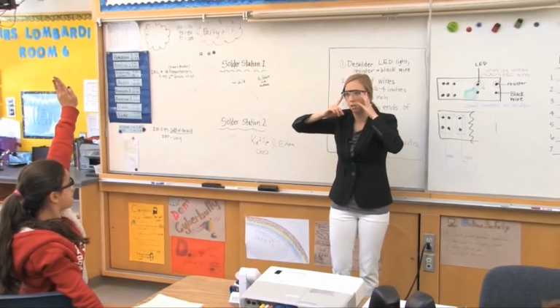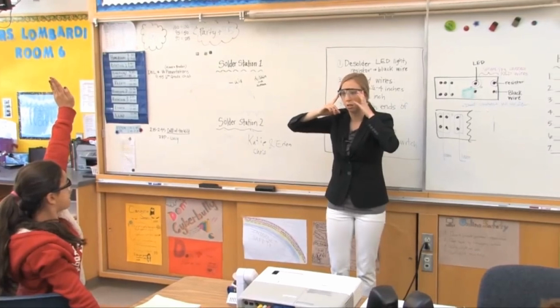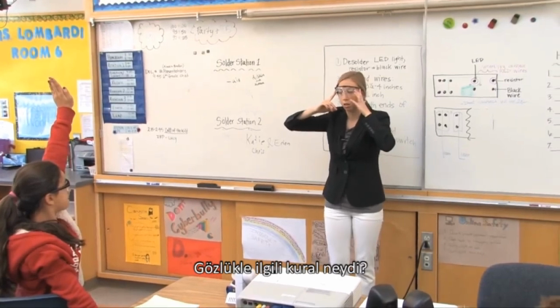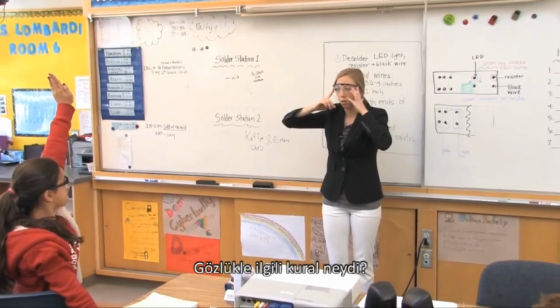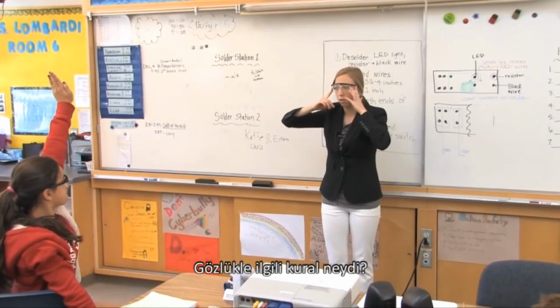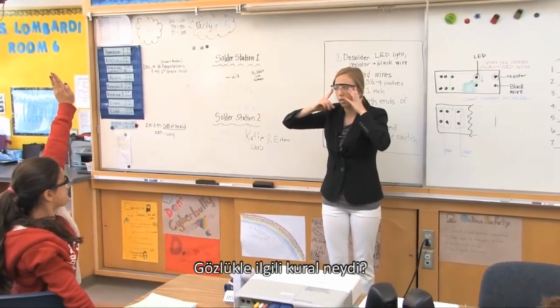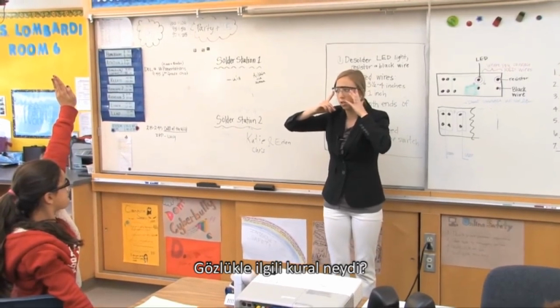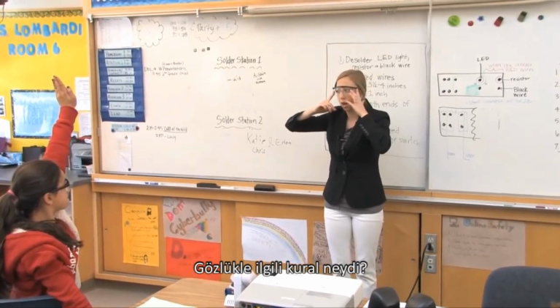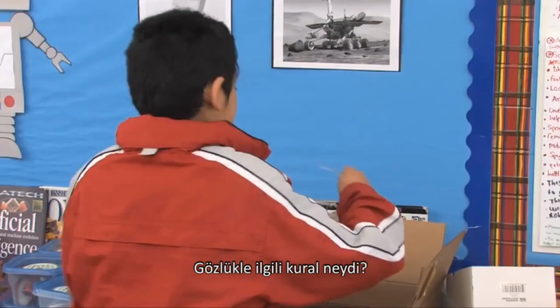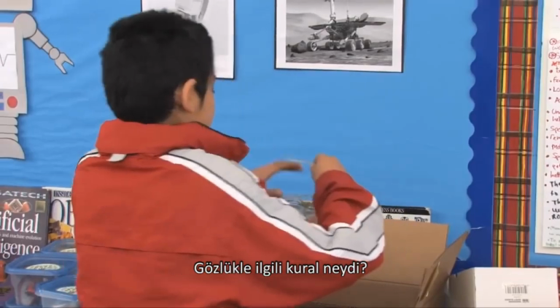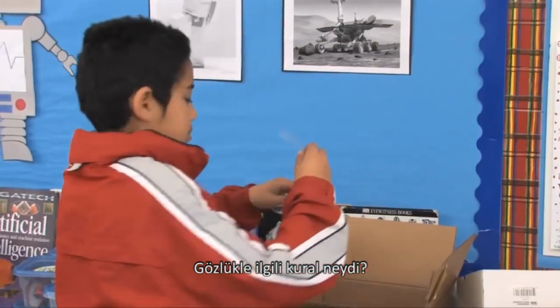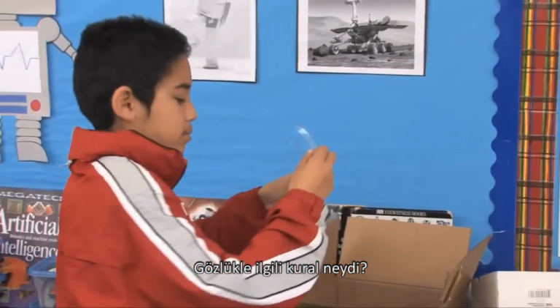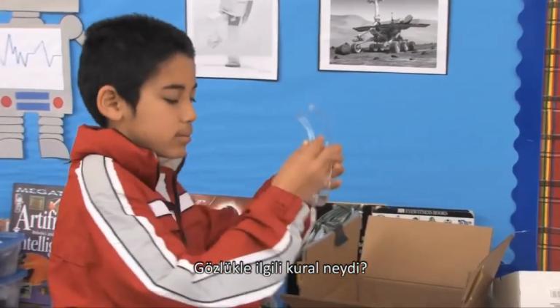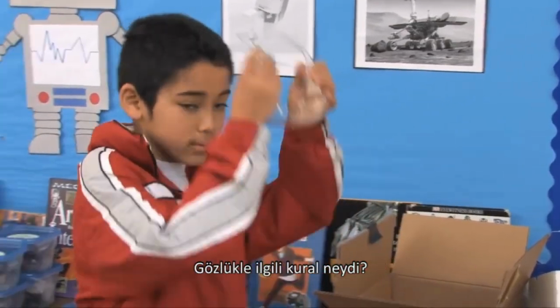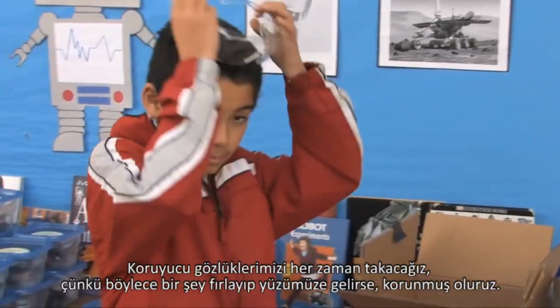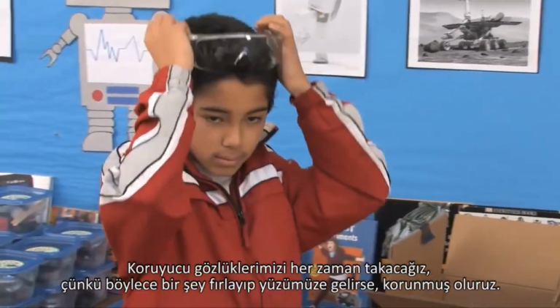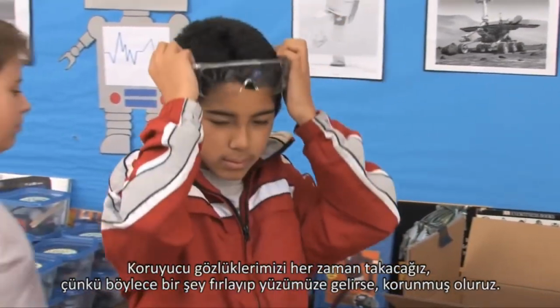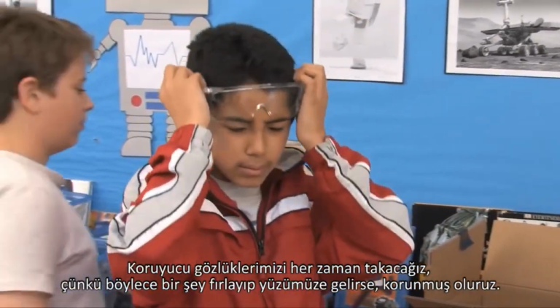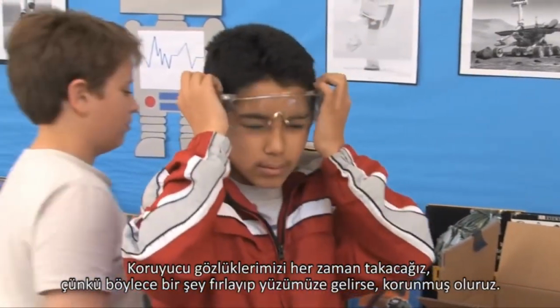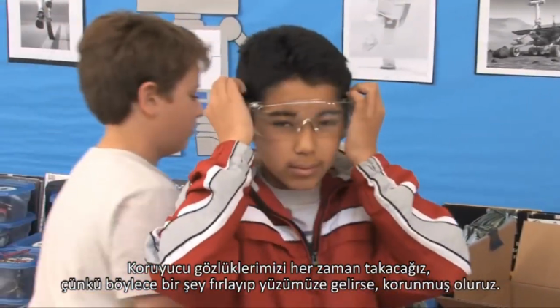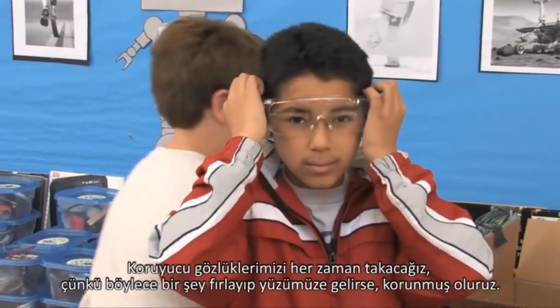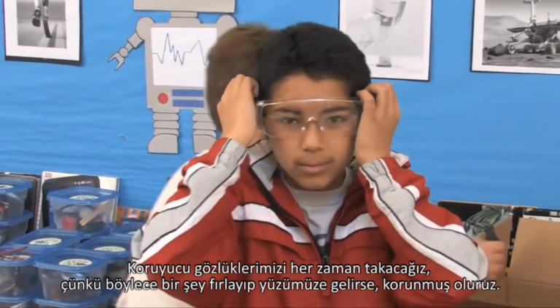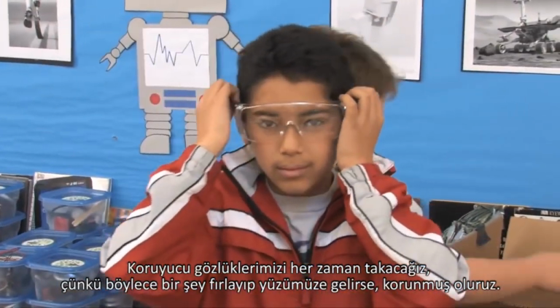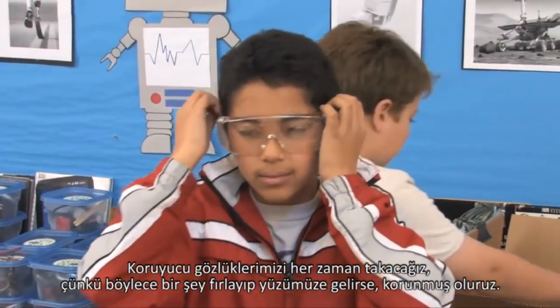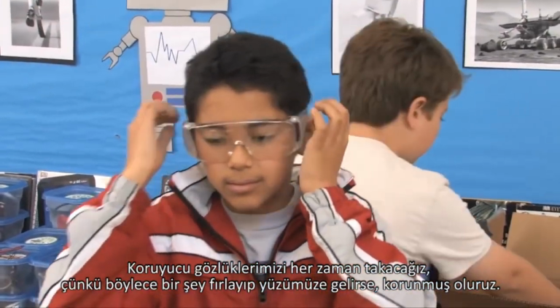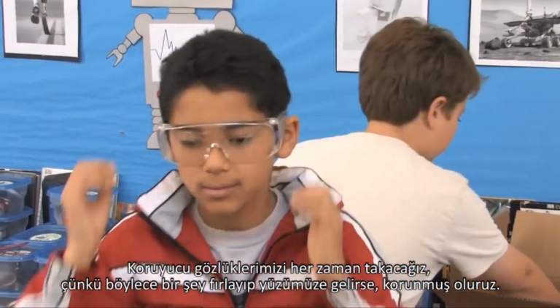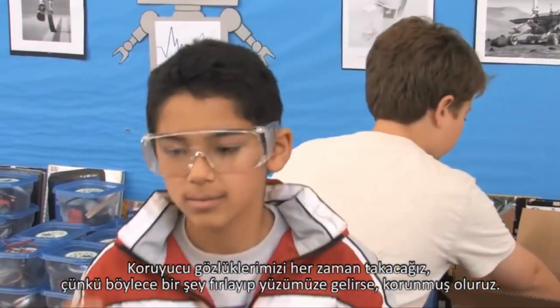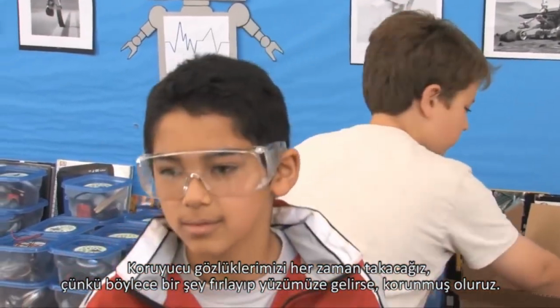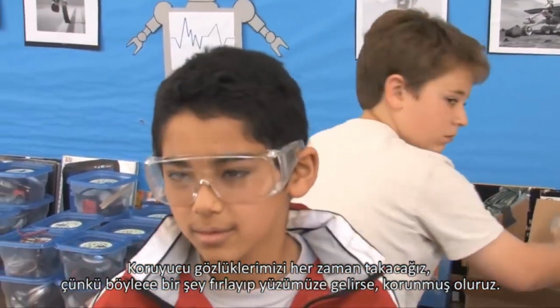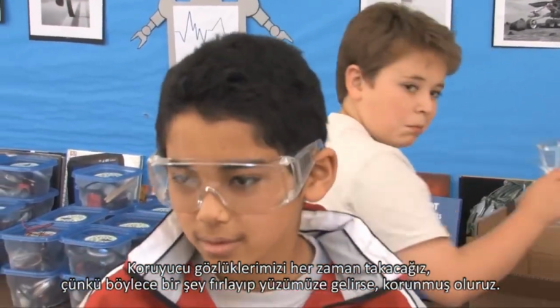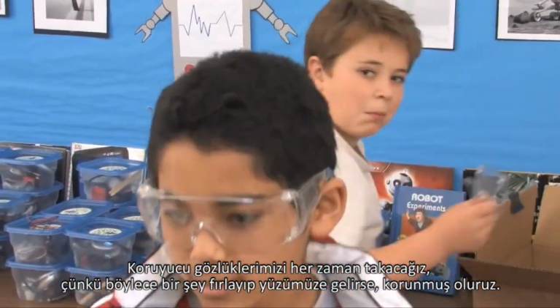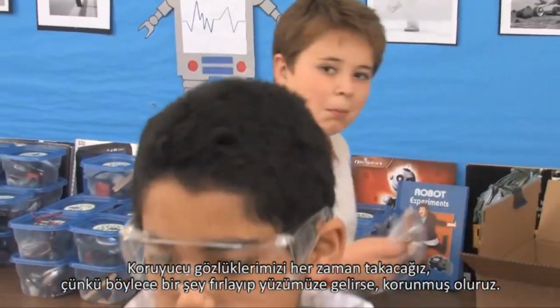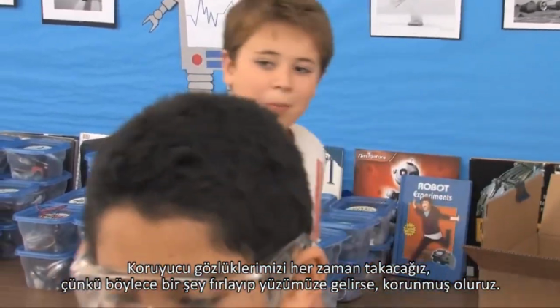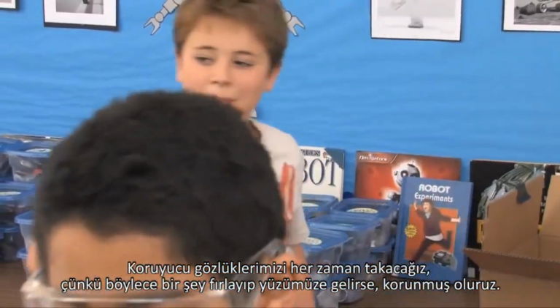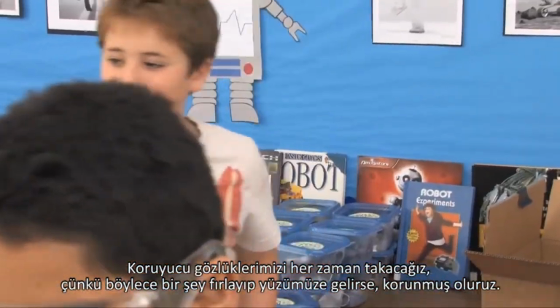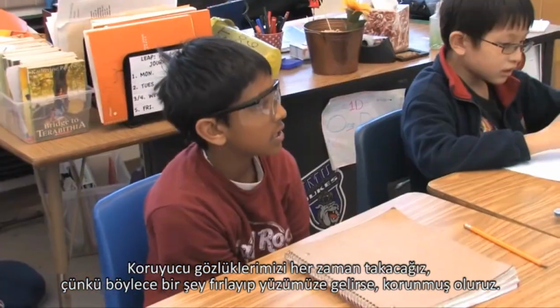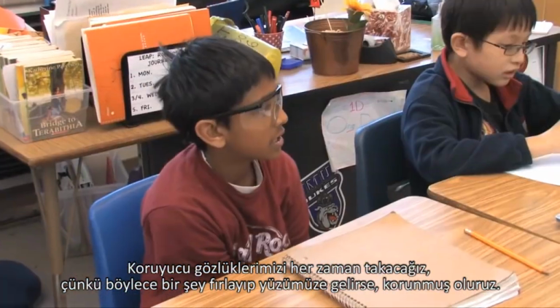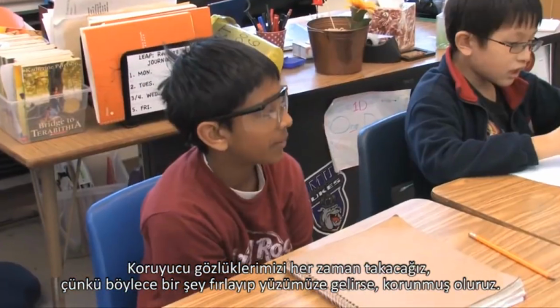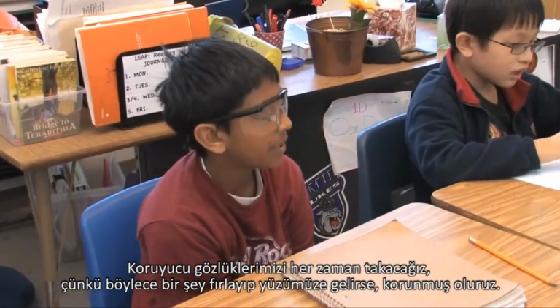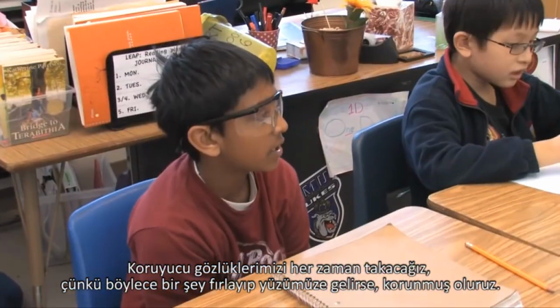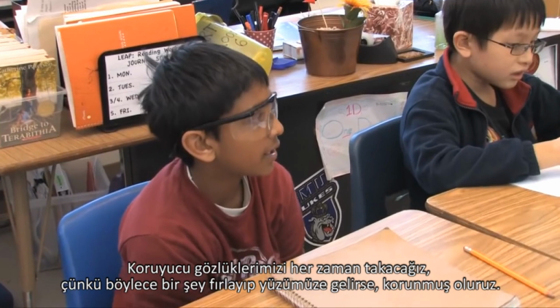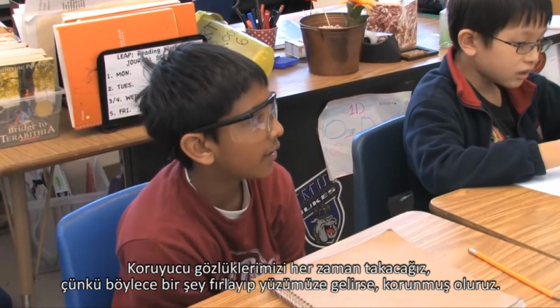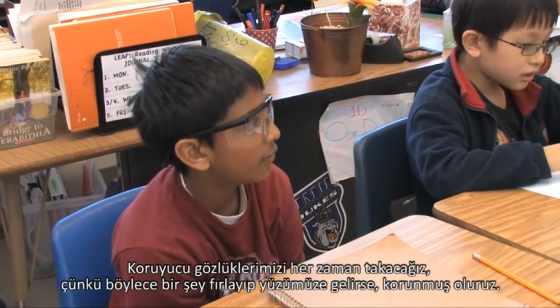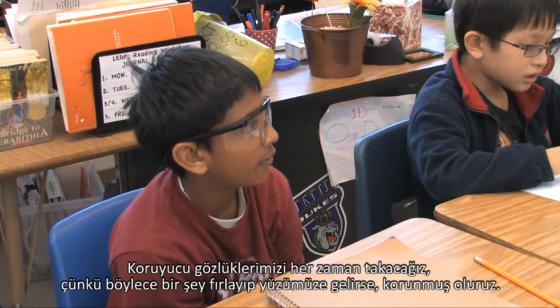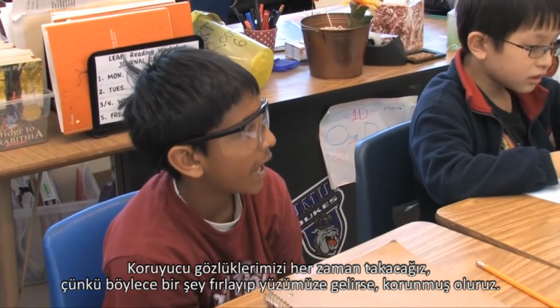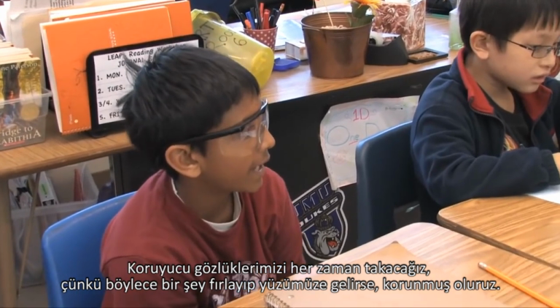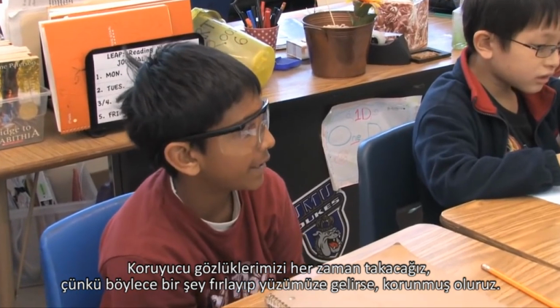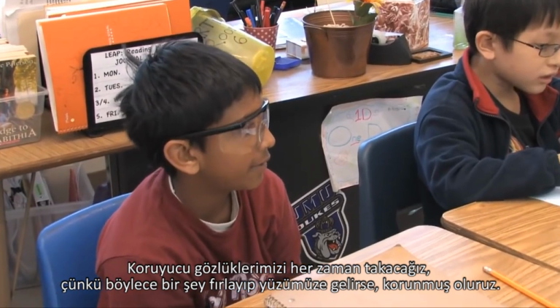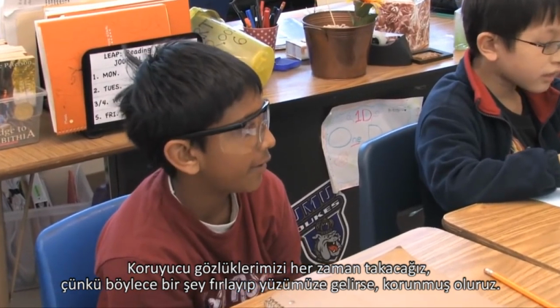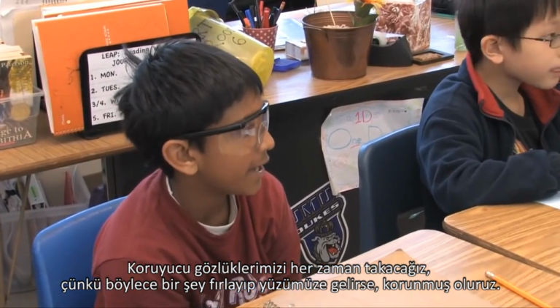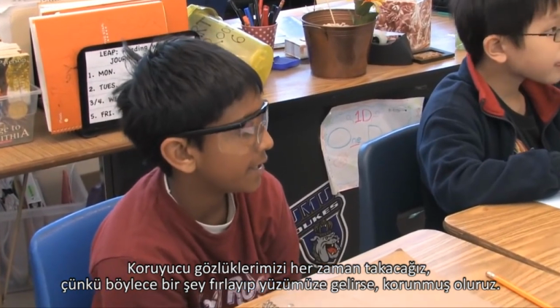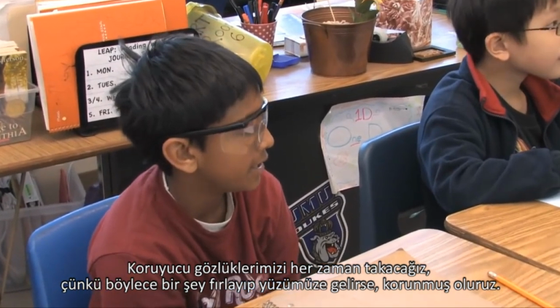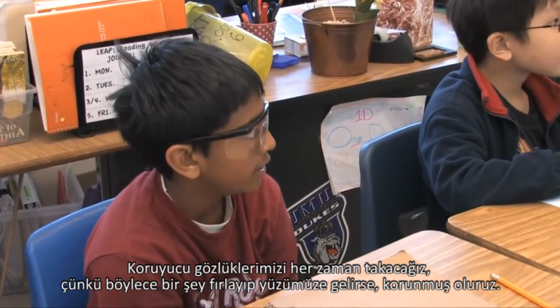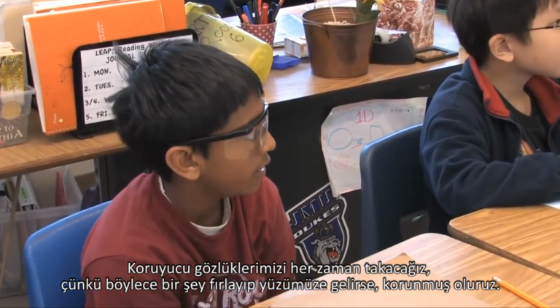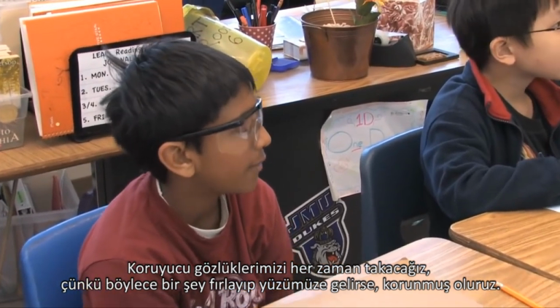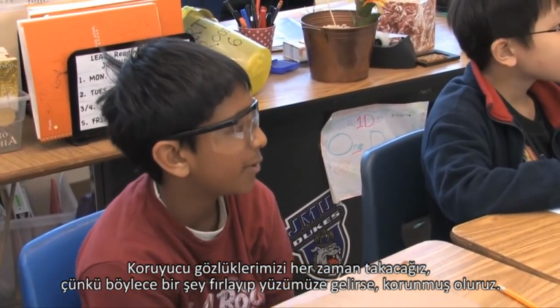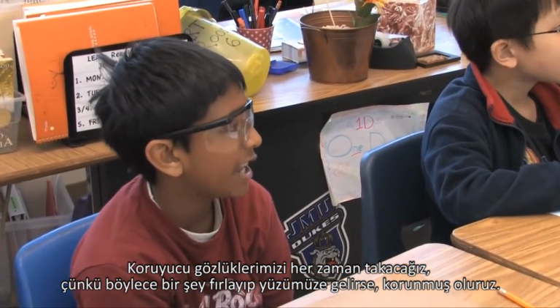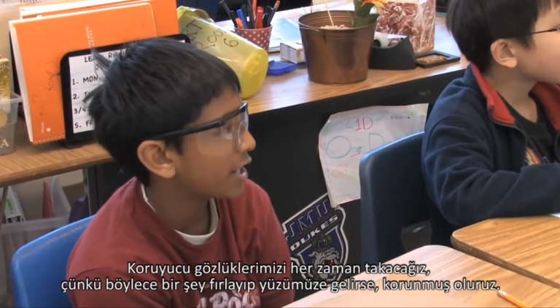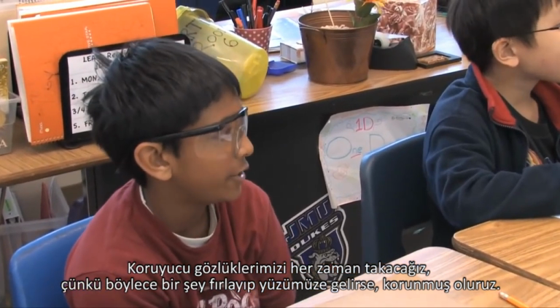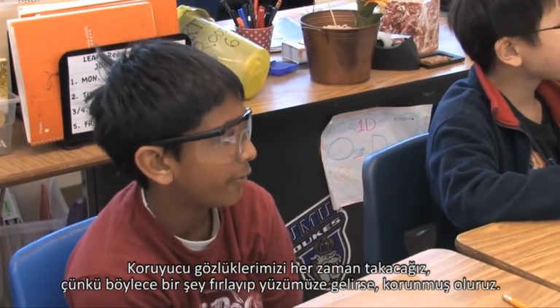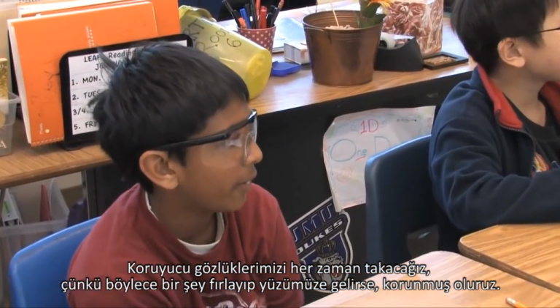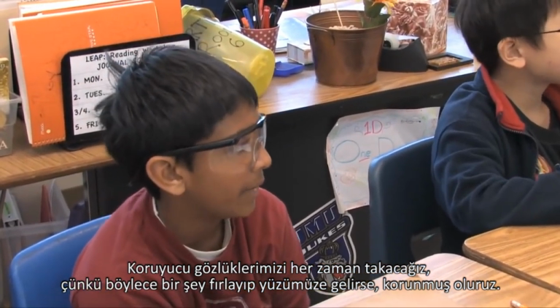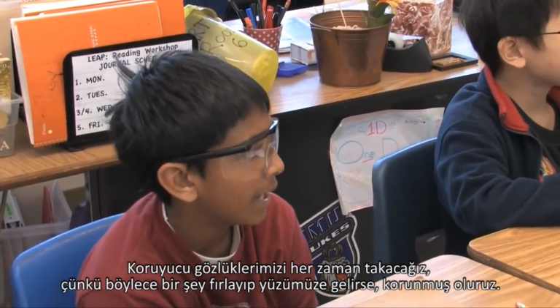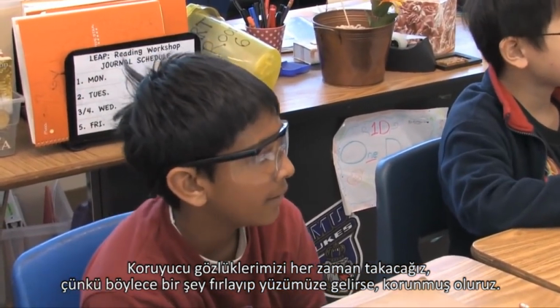What's the rule with these? The rule for those is you always have to have them on because something could go flying at your face and you have protection from them.